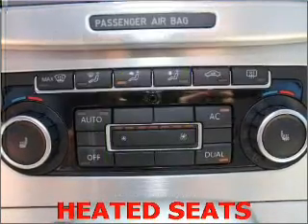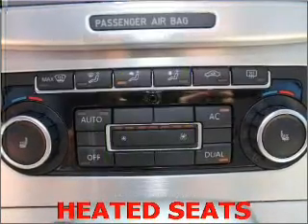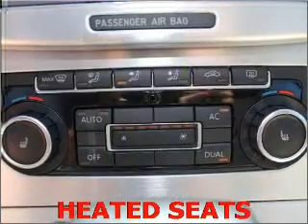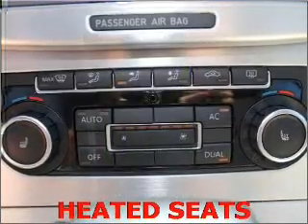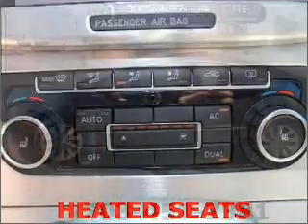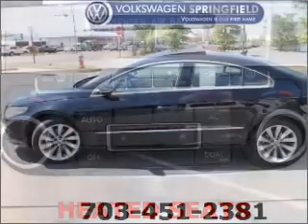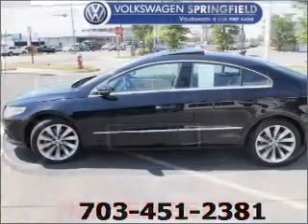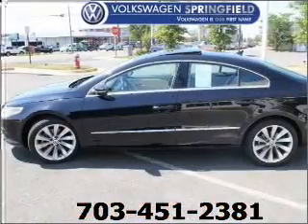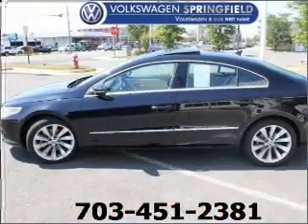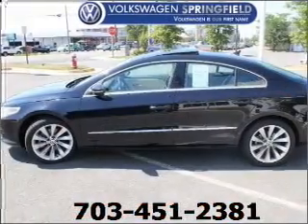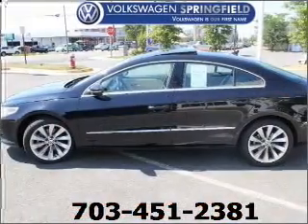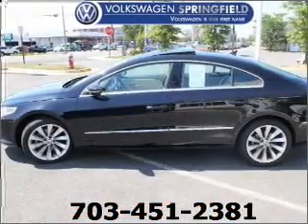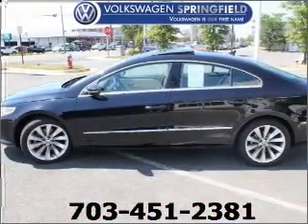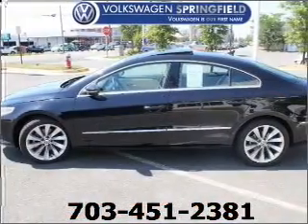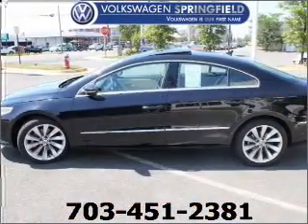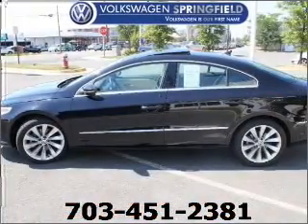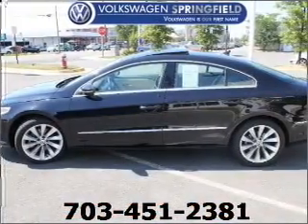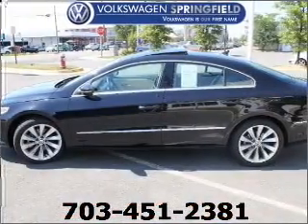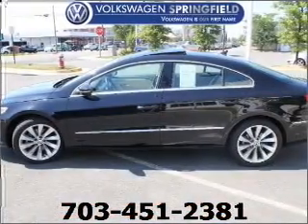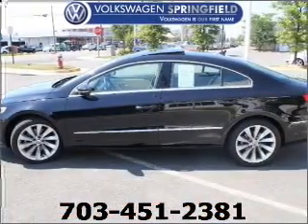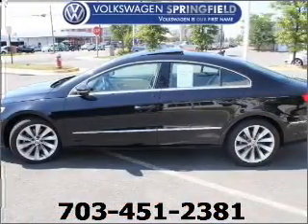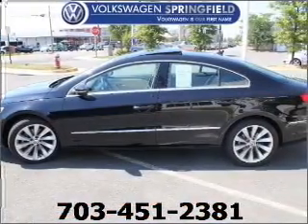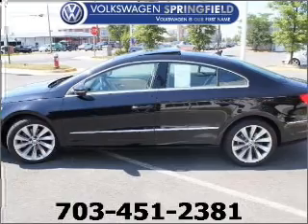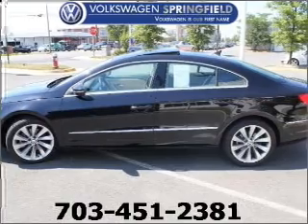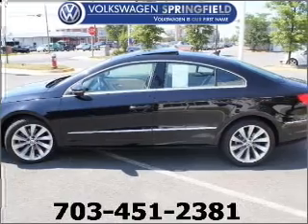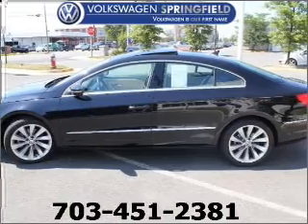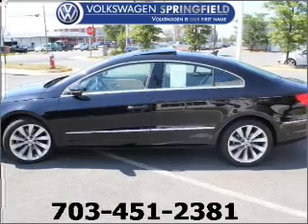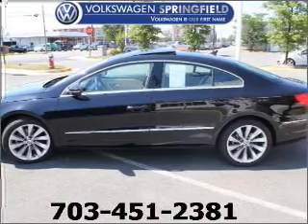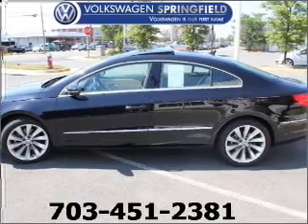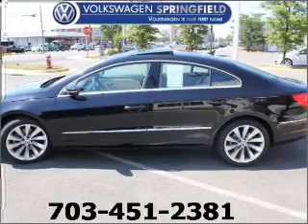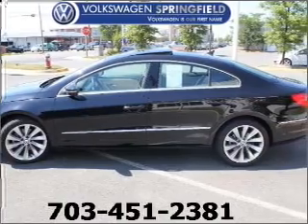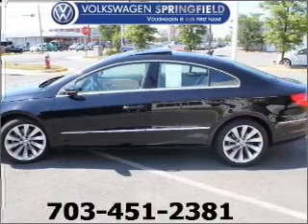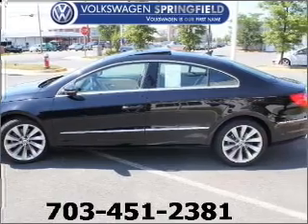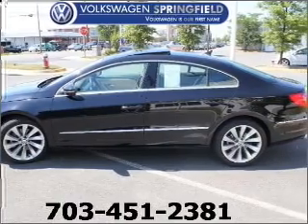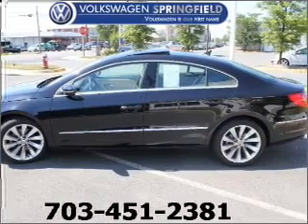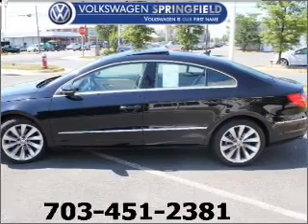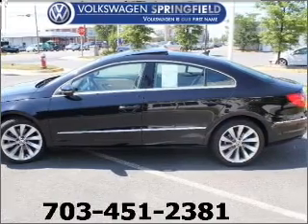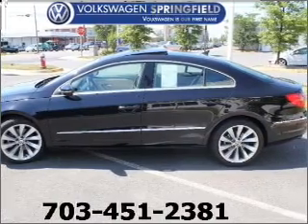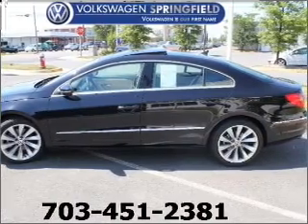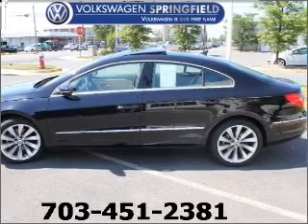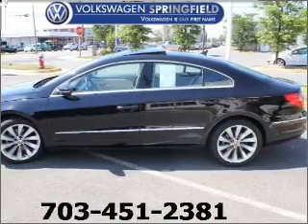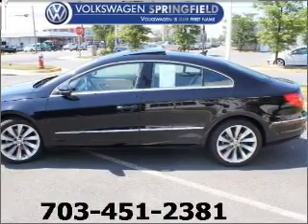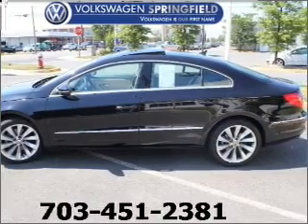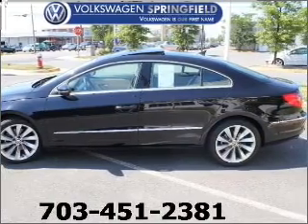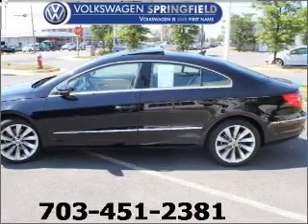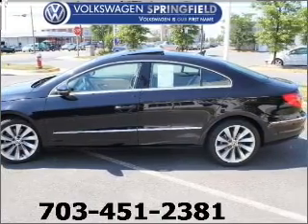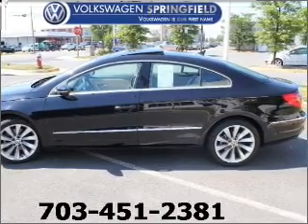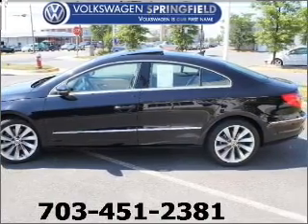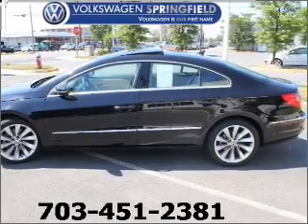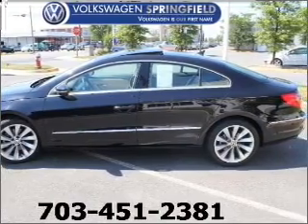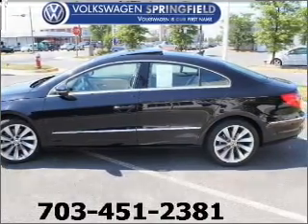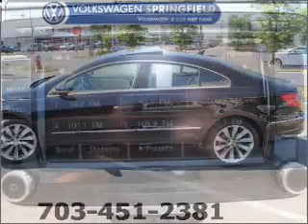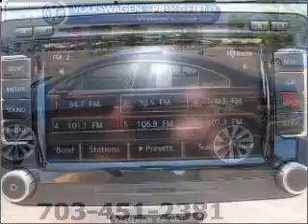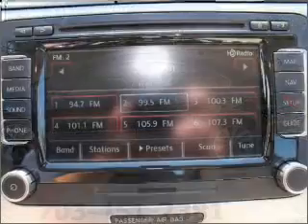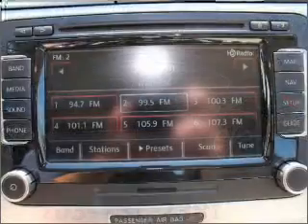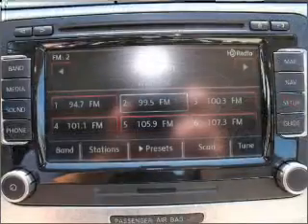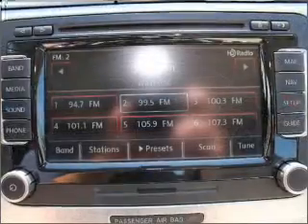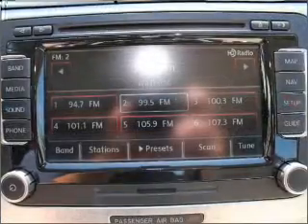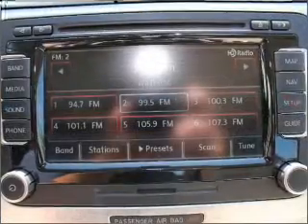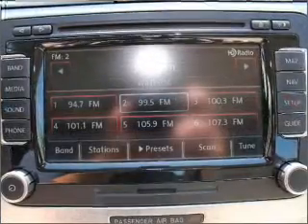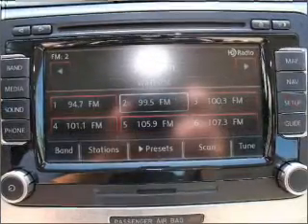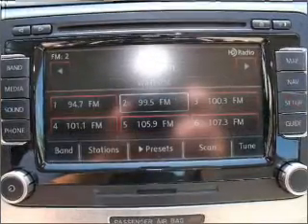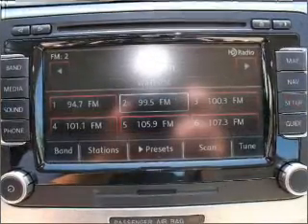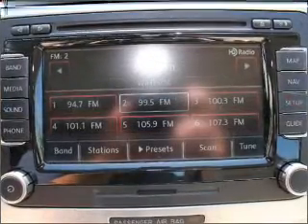With a solid six-cylinder engine connected to a smooth shifting transmission, premium wheels give a more luxurious look.